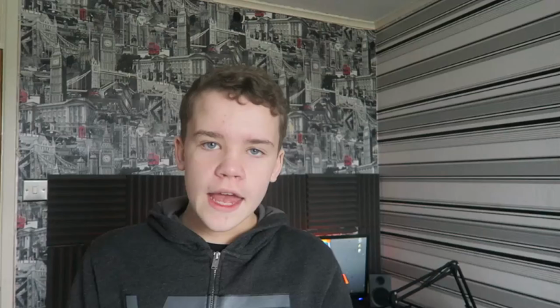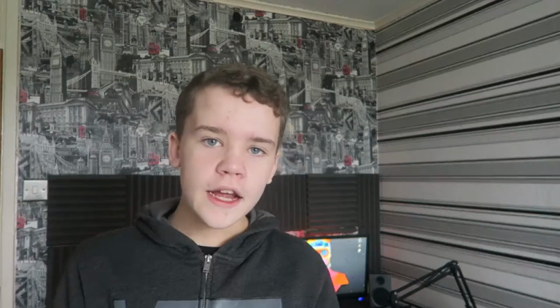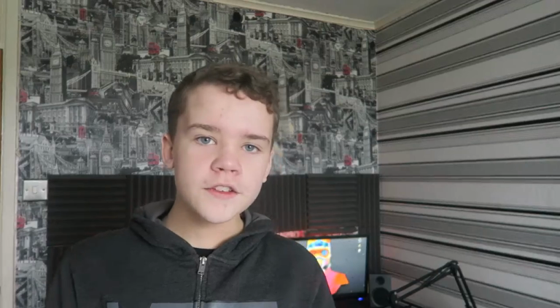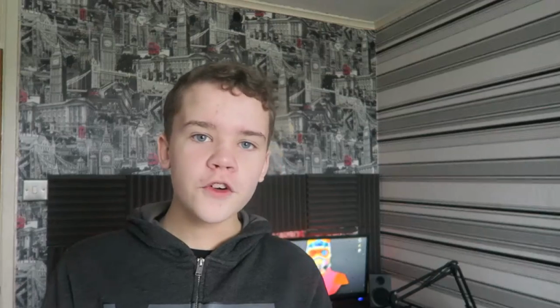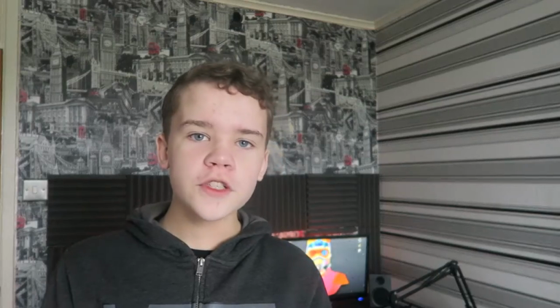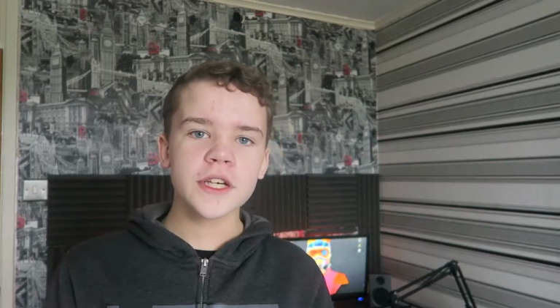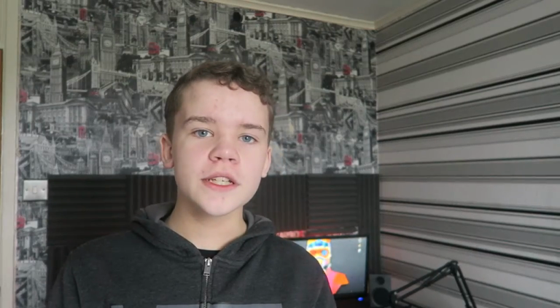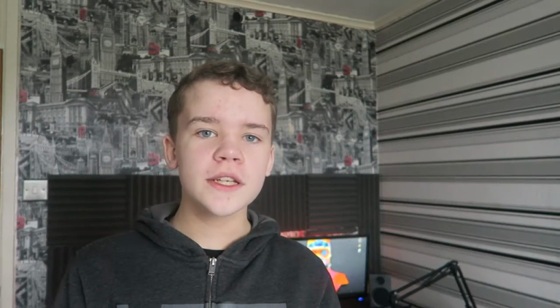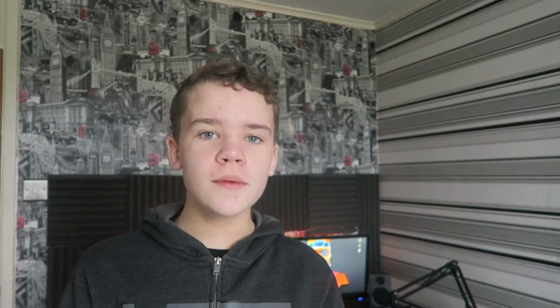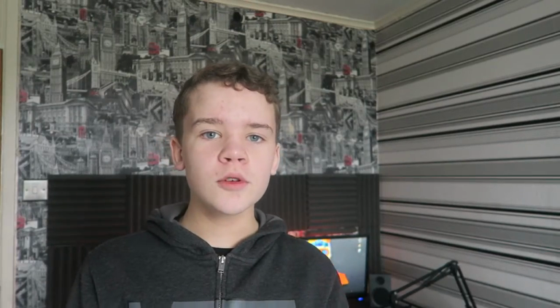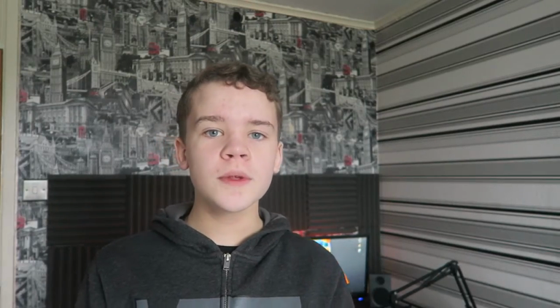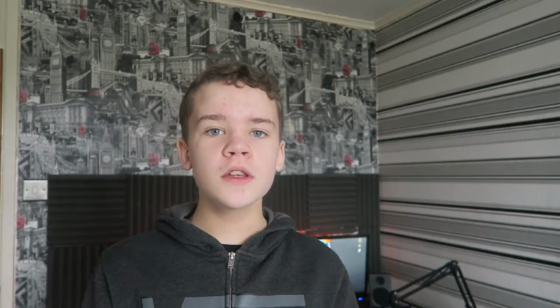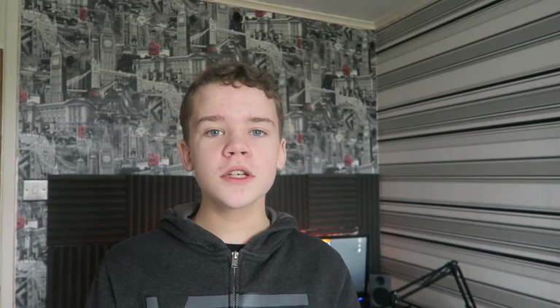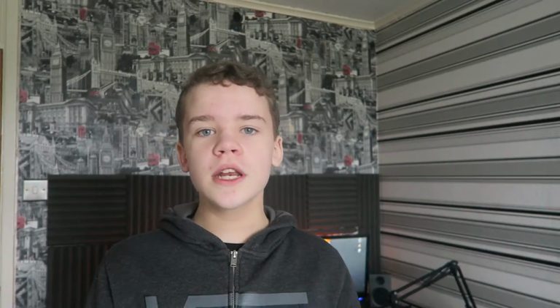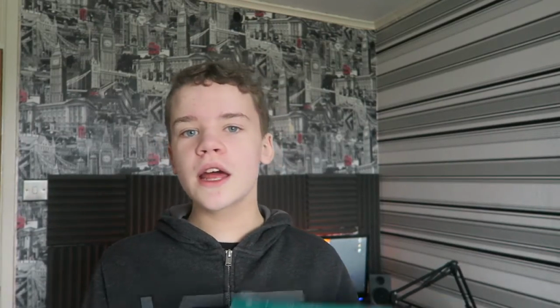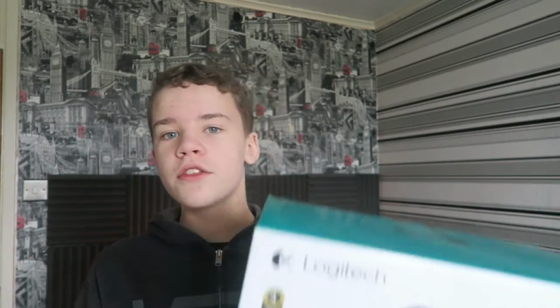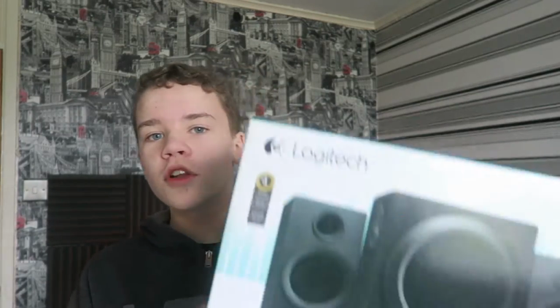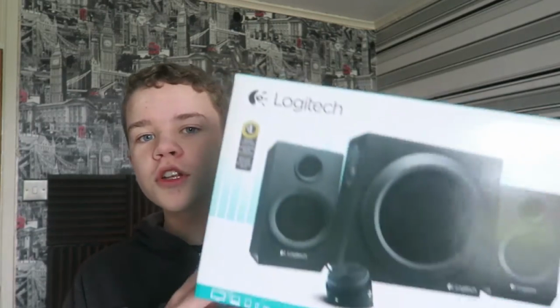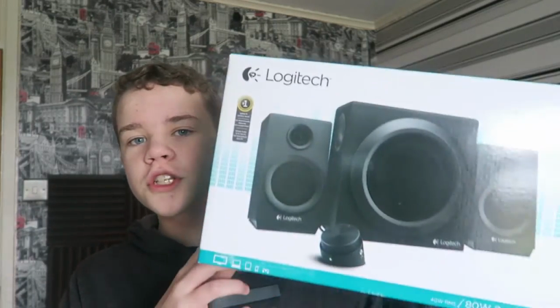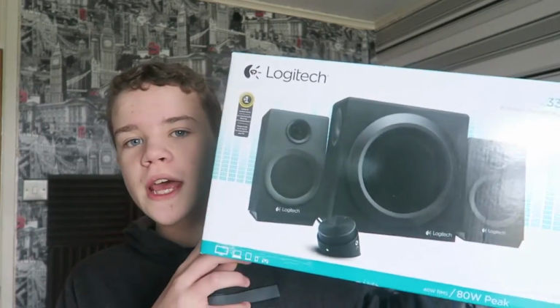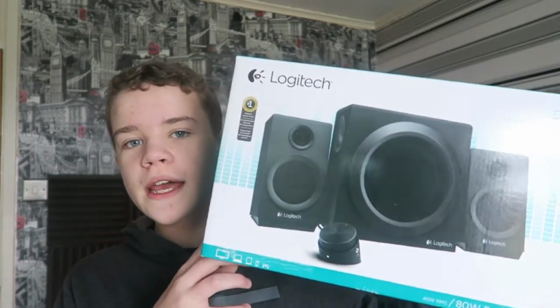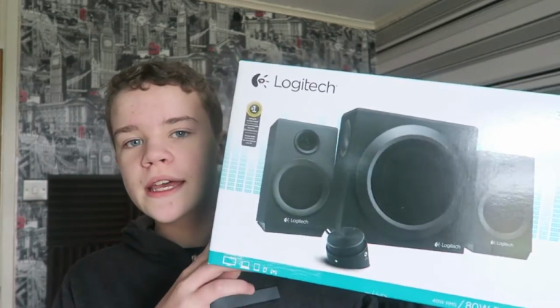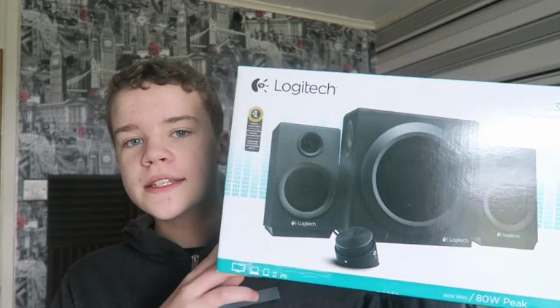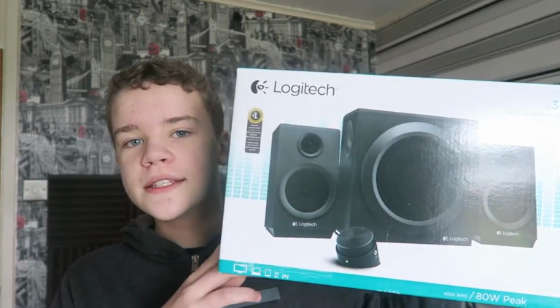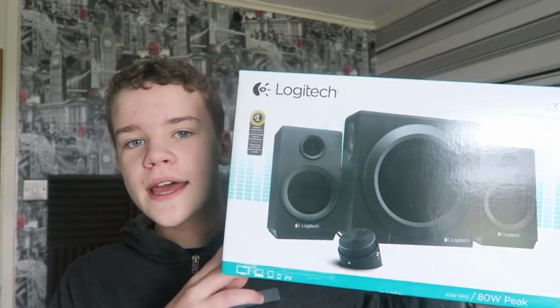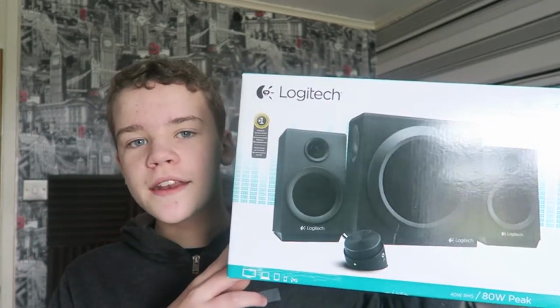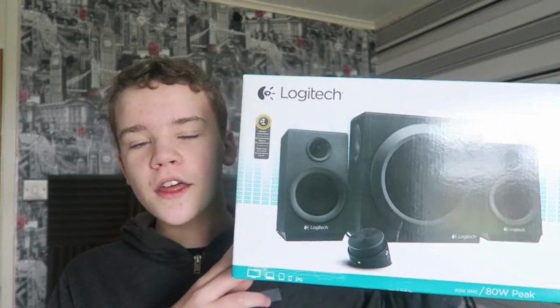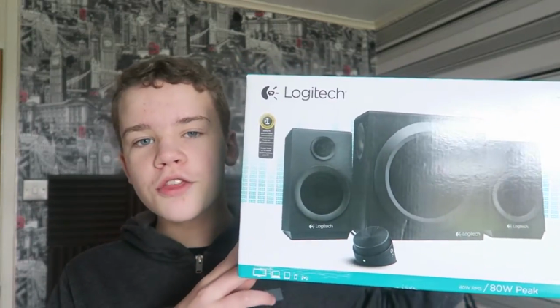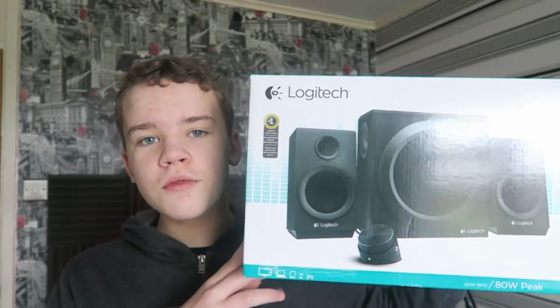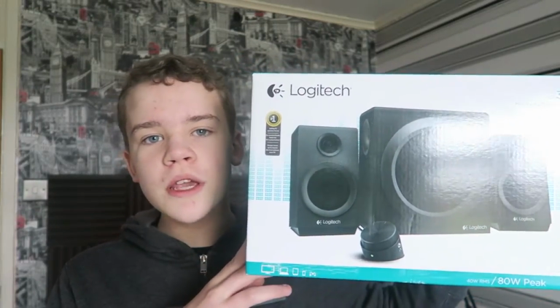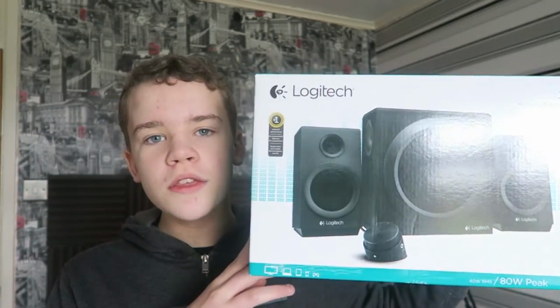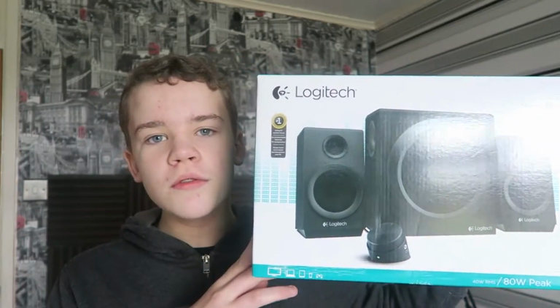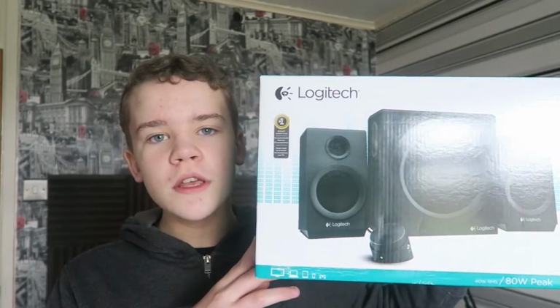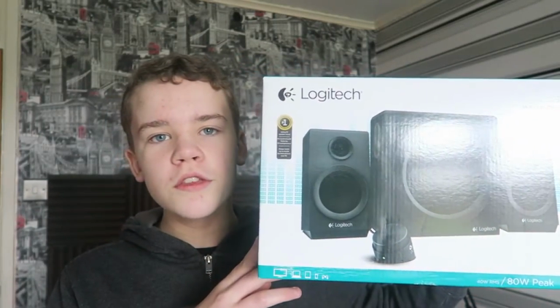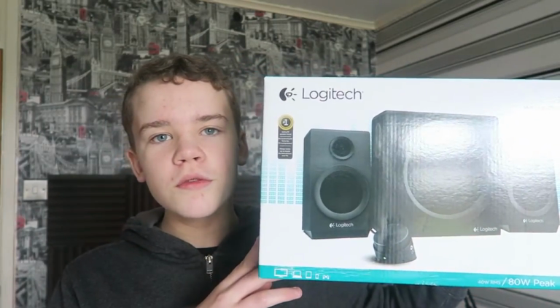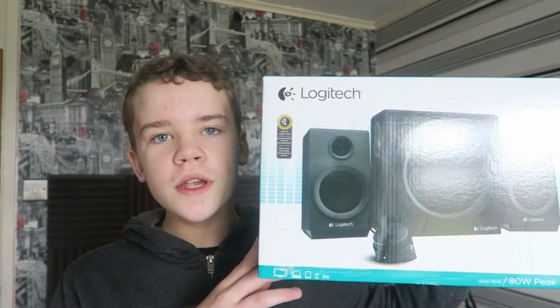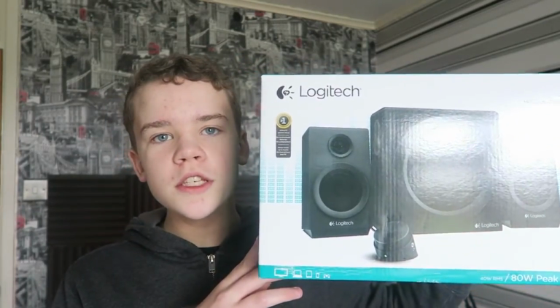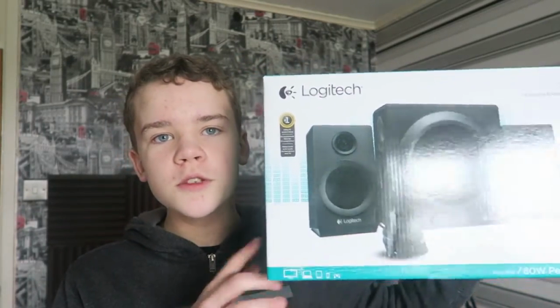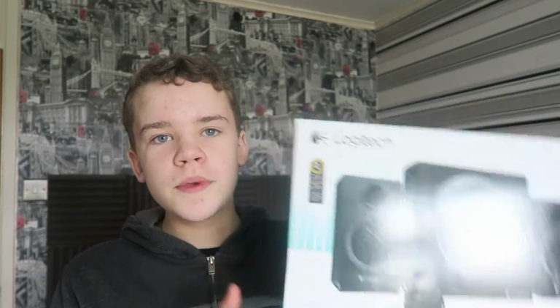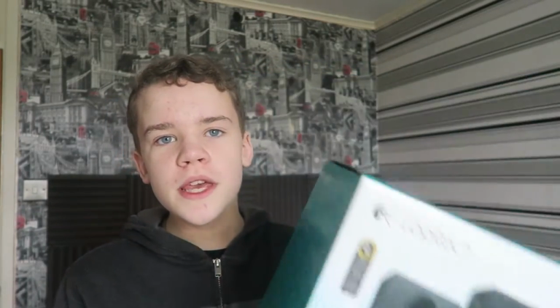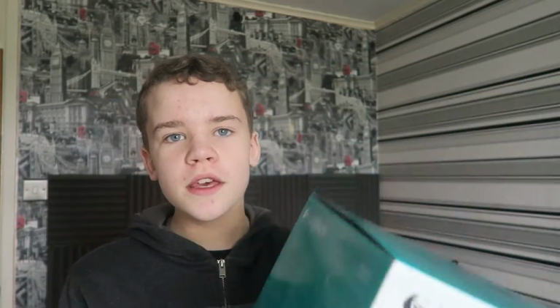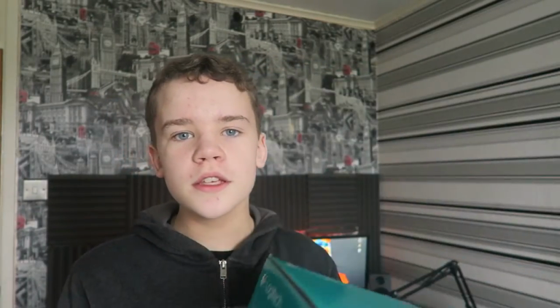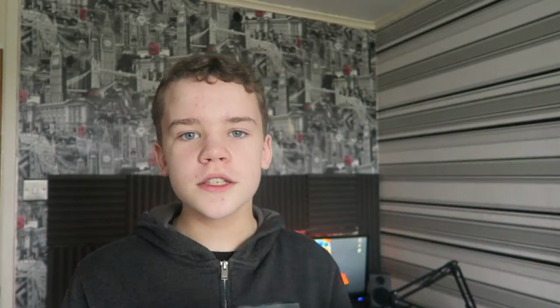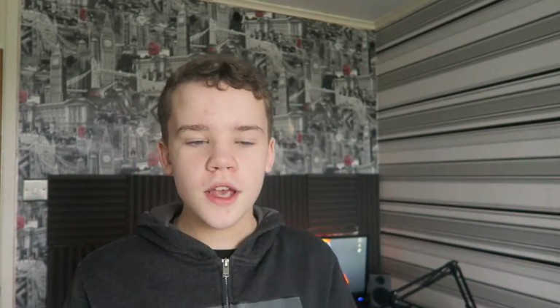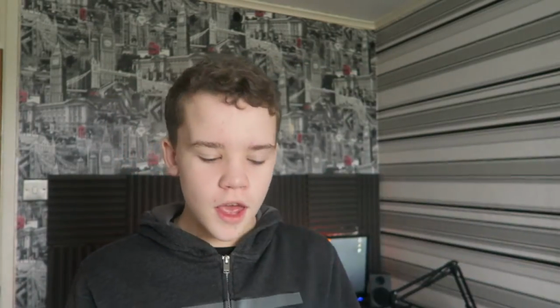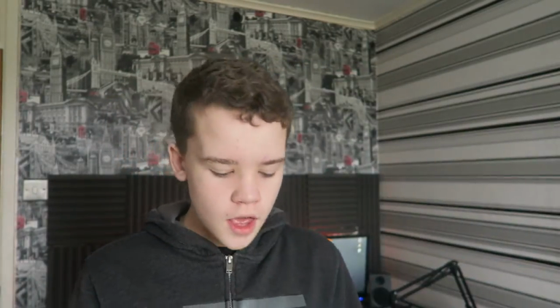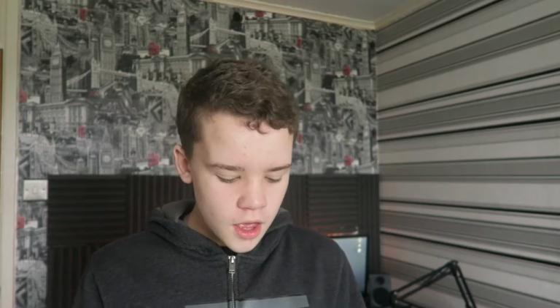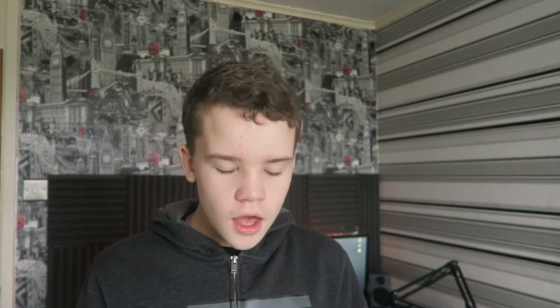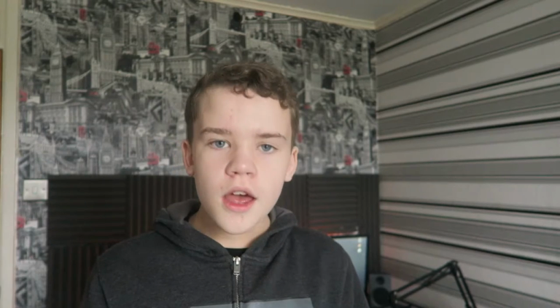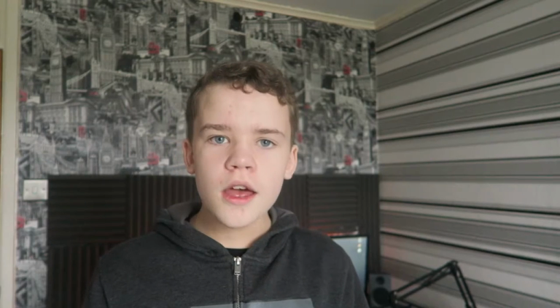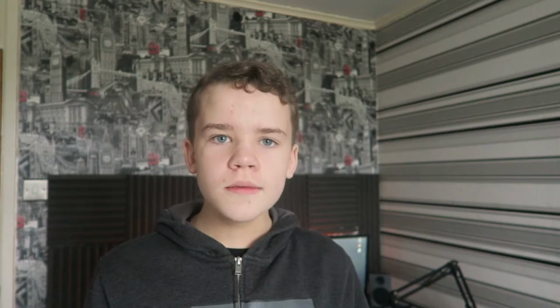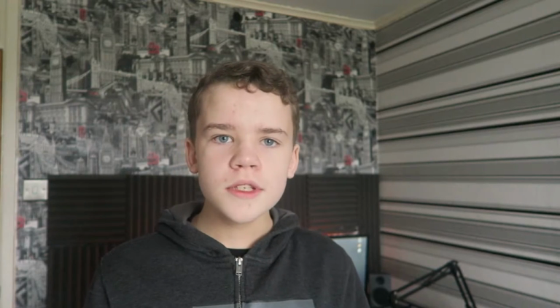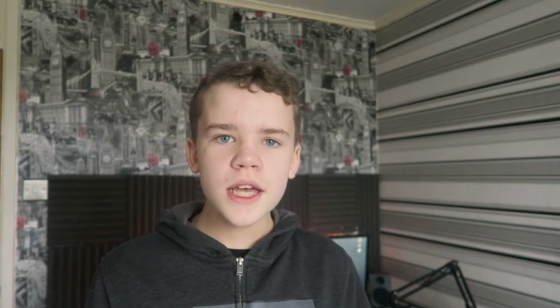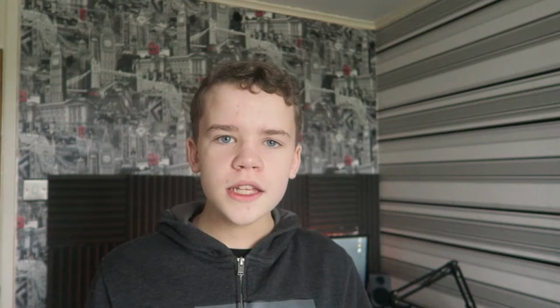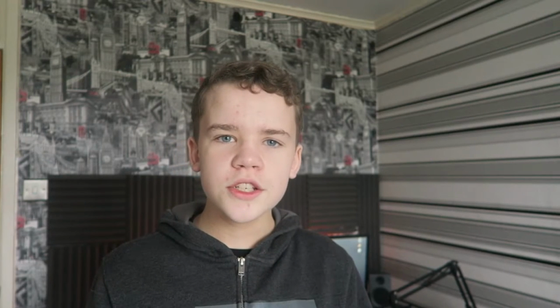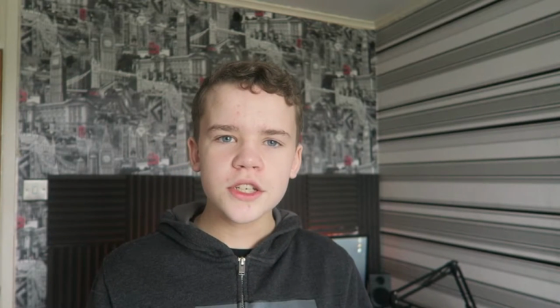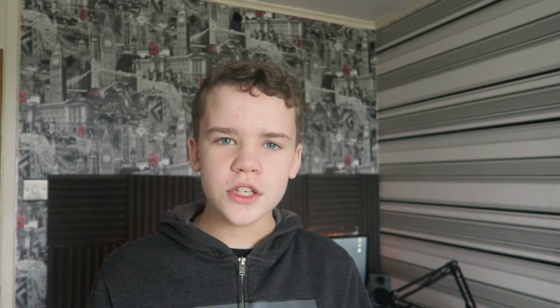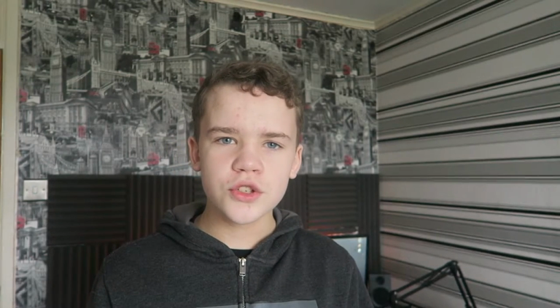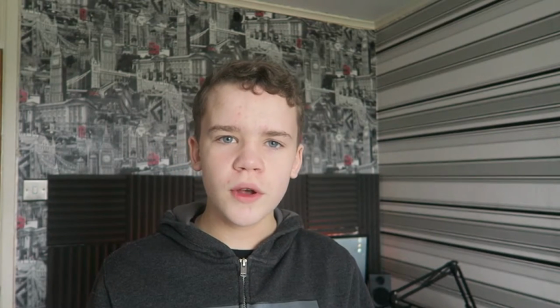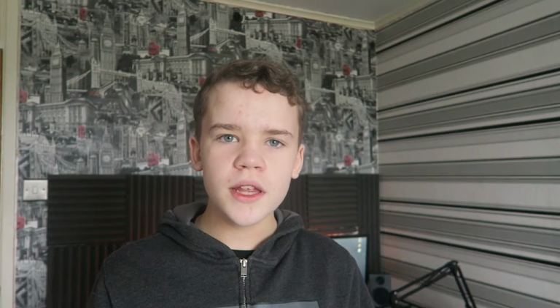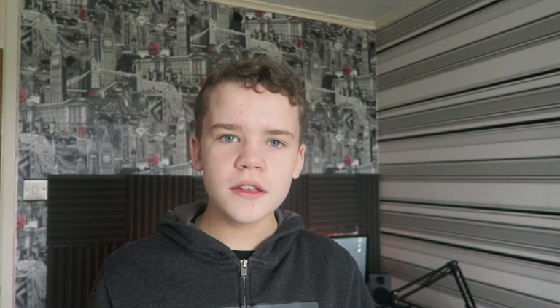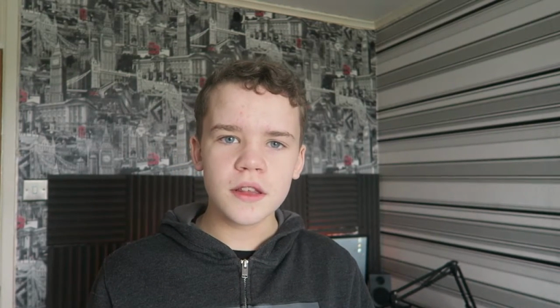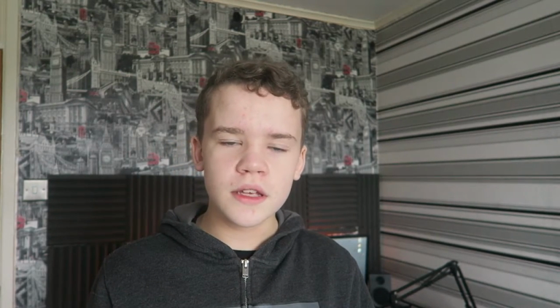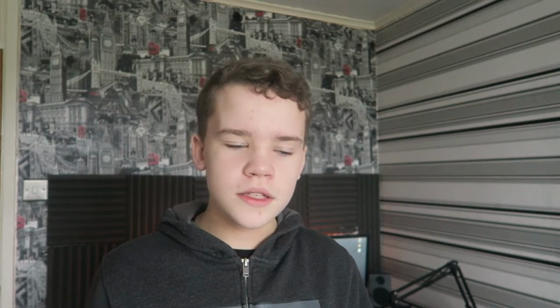Hey guys, Fox here, and today we're going to be looking at the Logitech Z333 speakers. So yeah, let's just get straight into this.